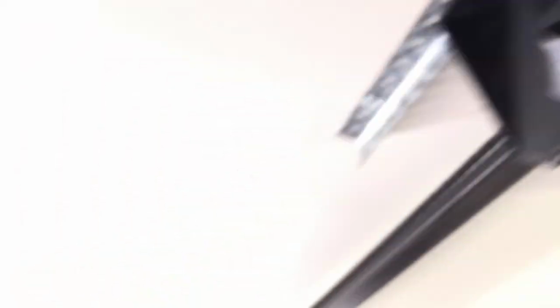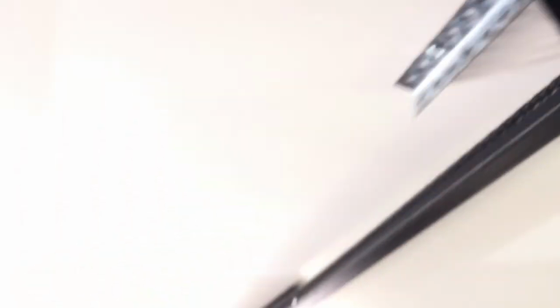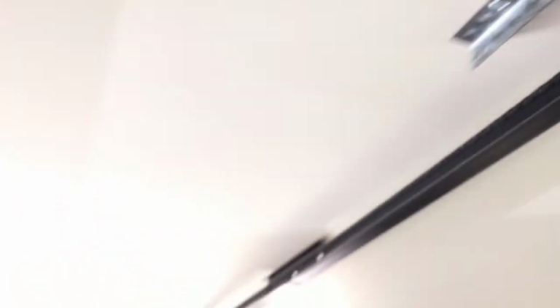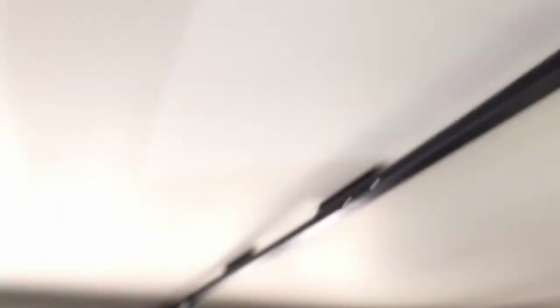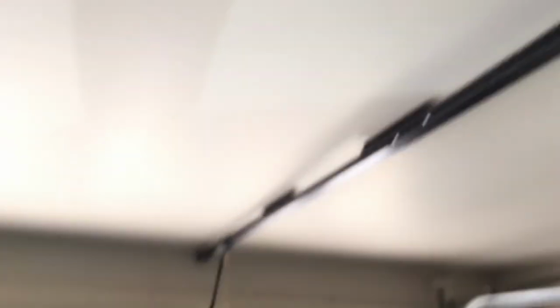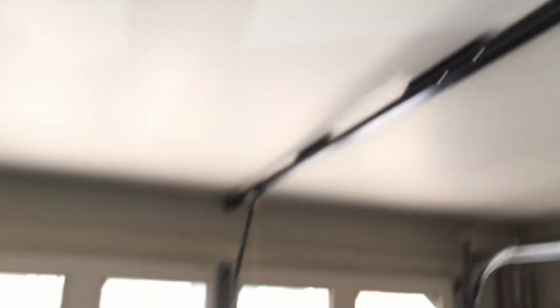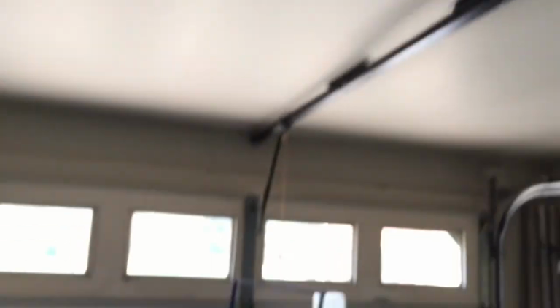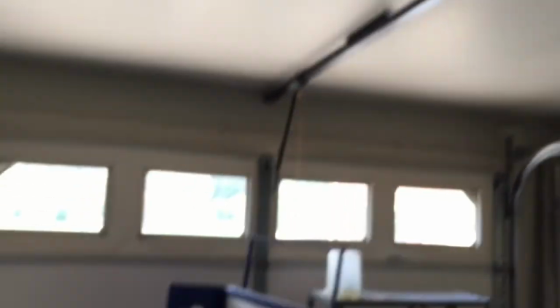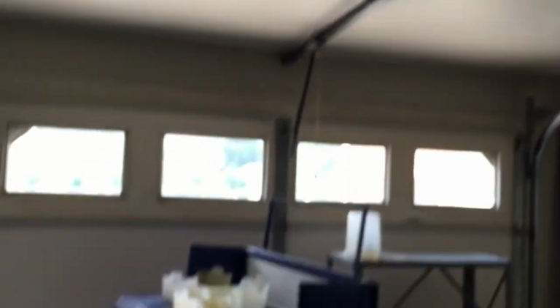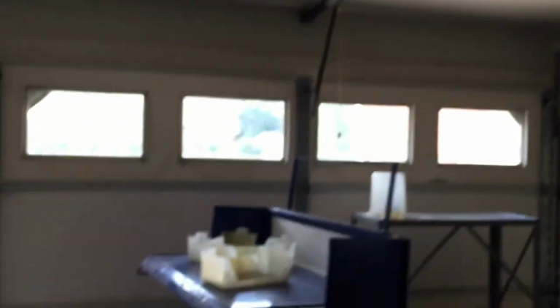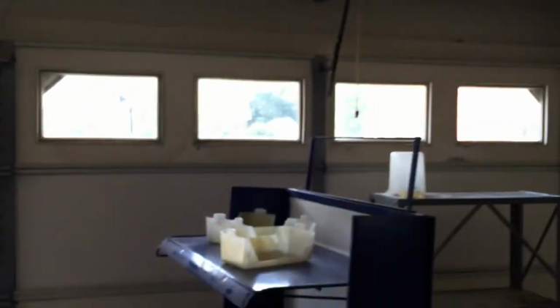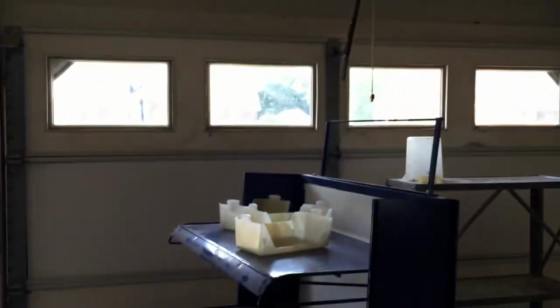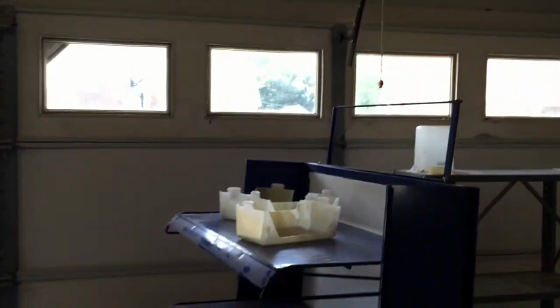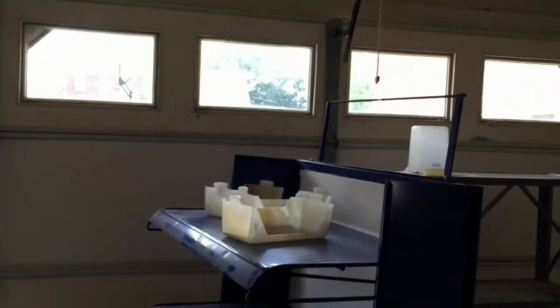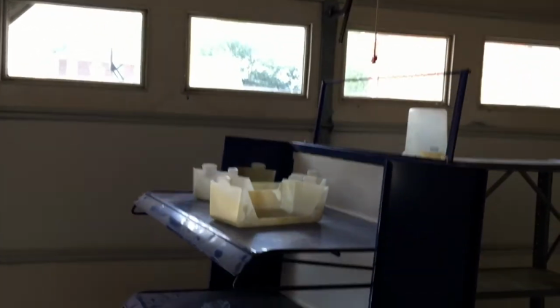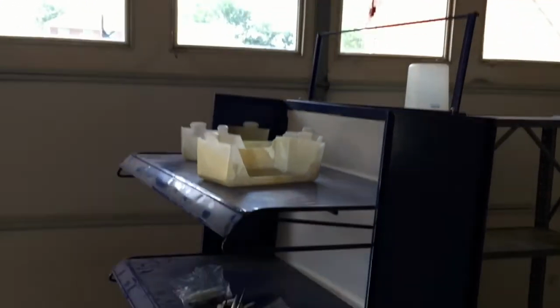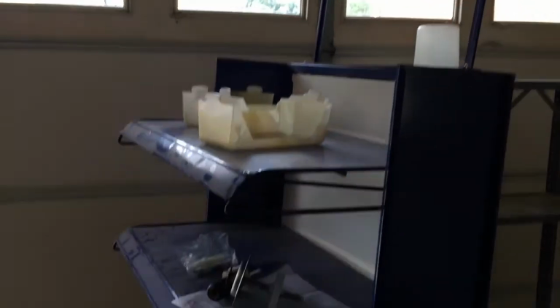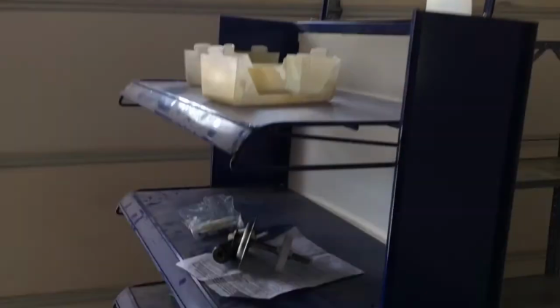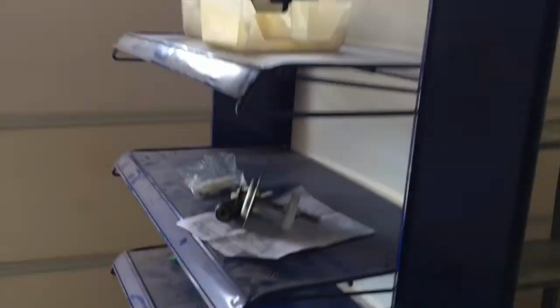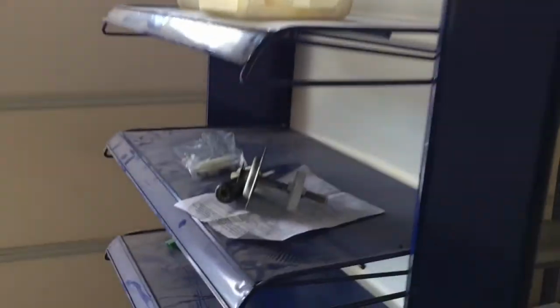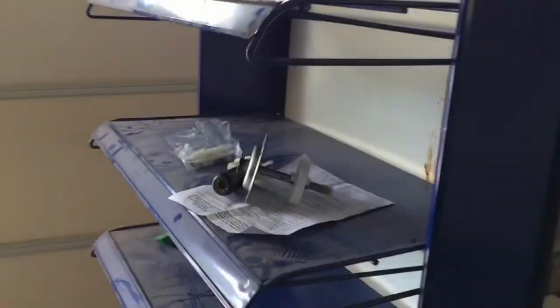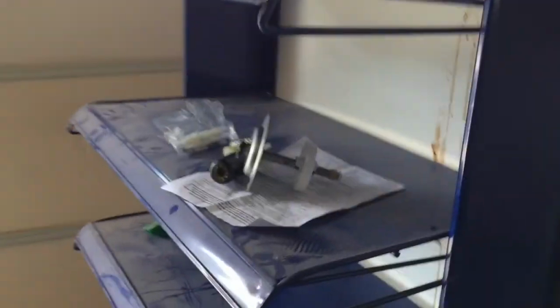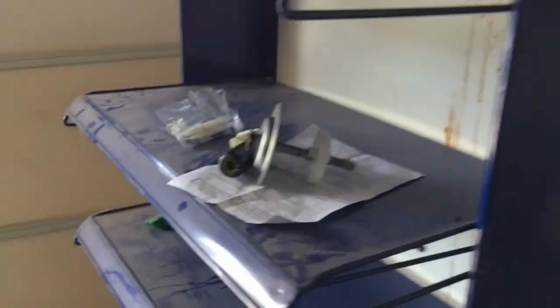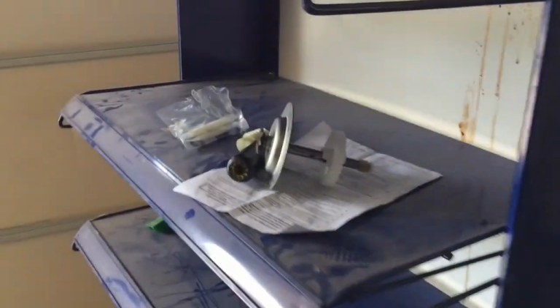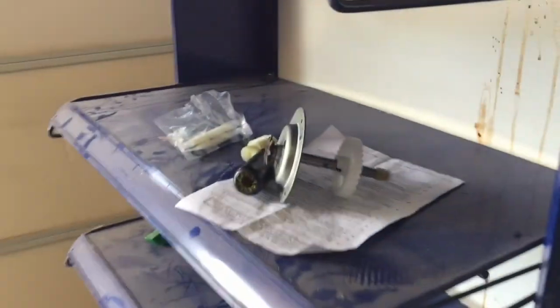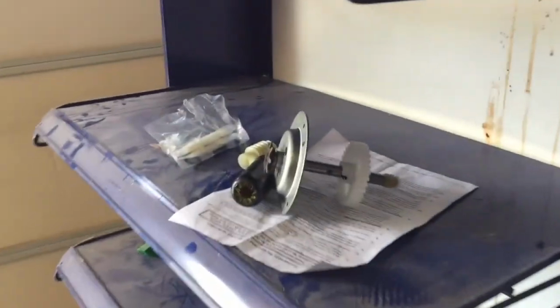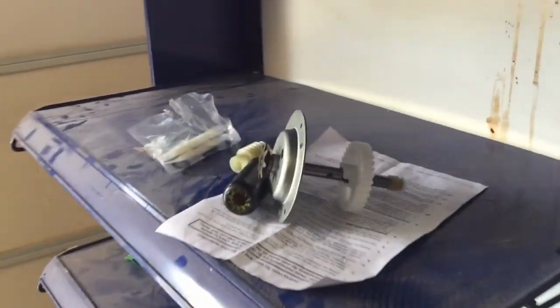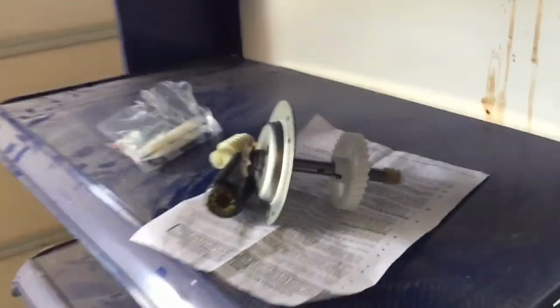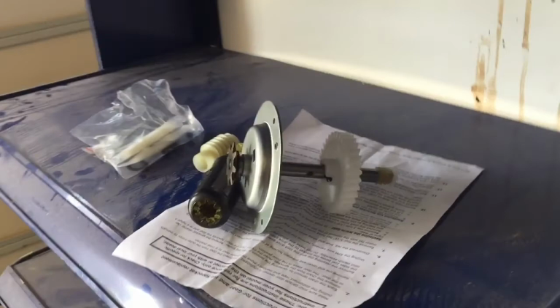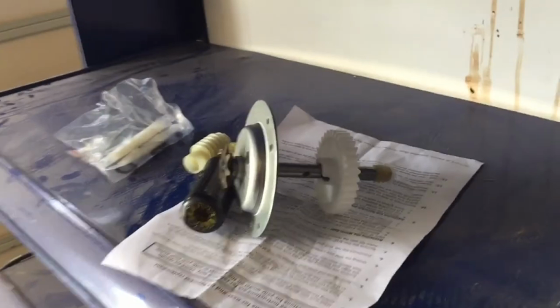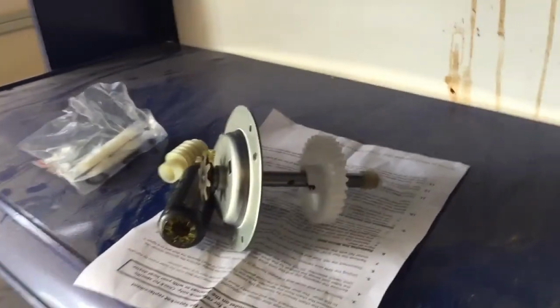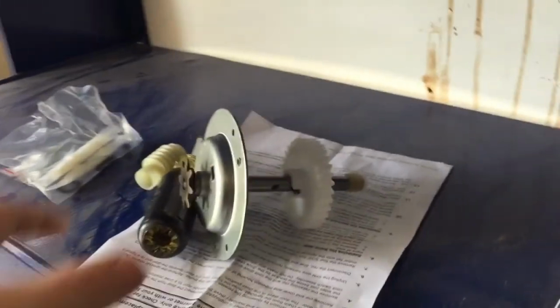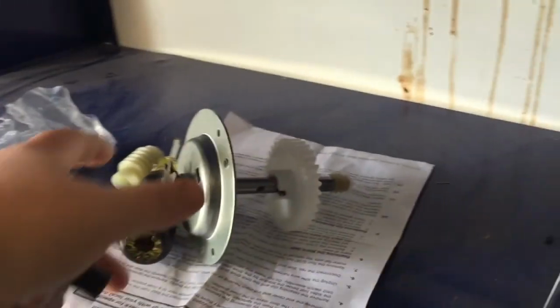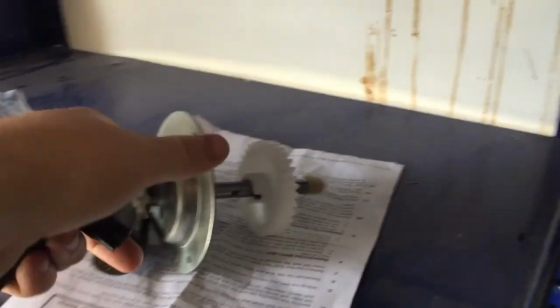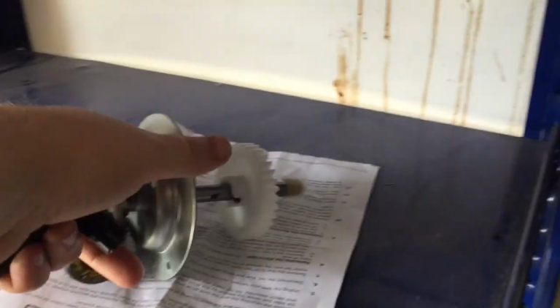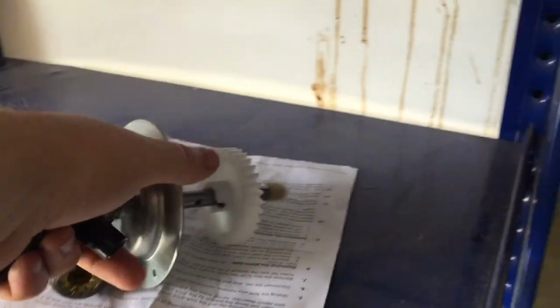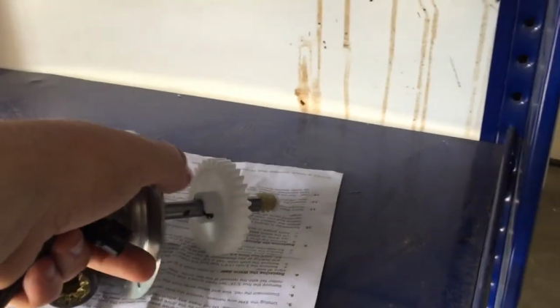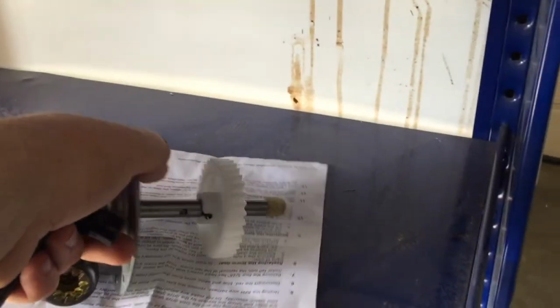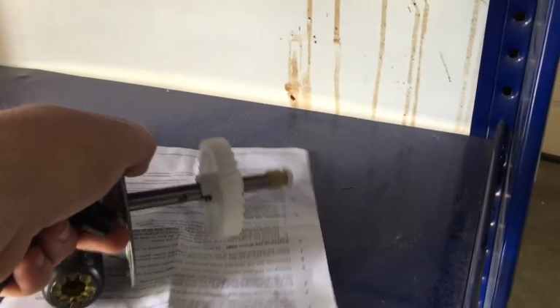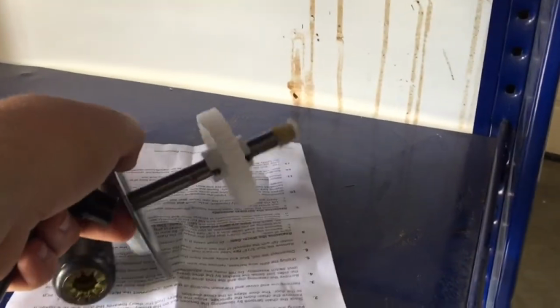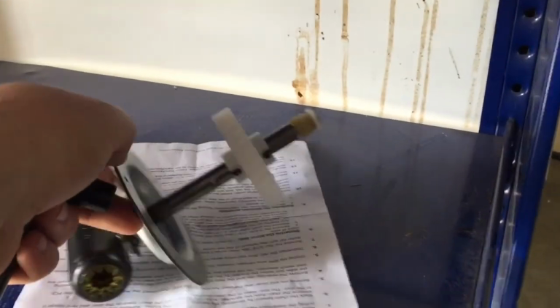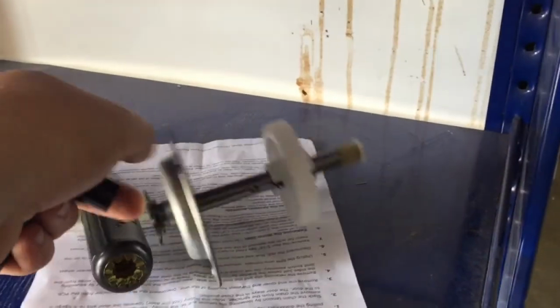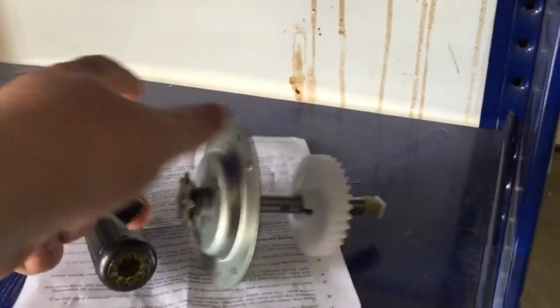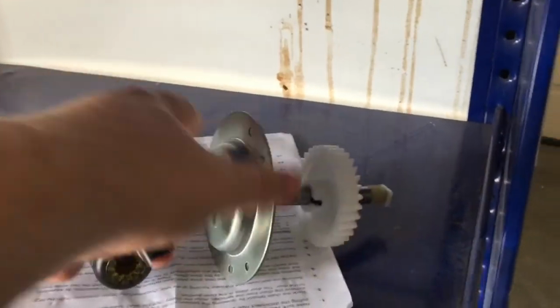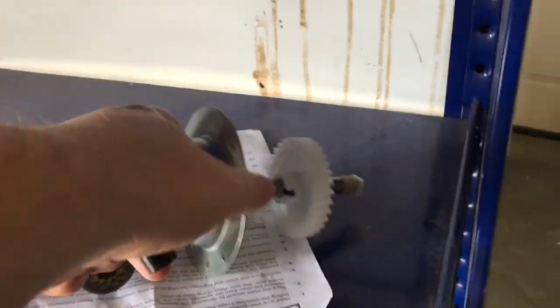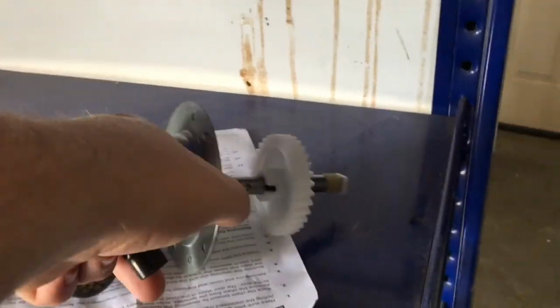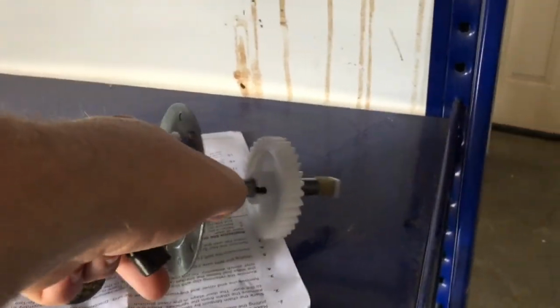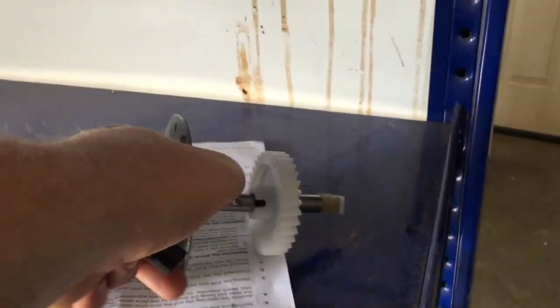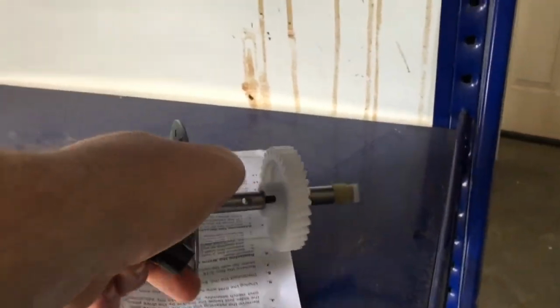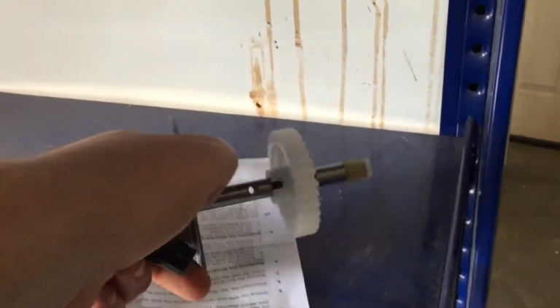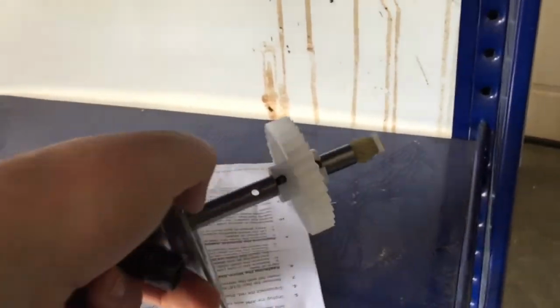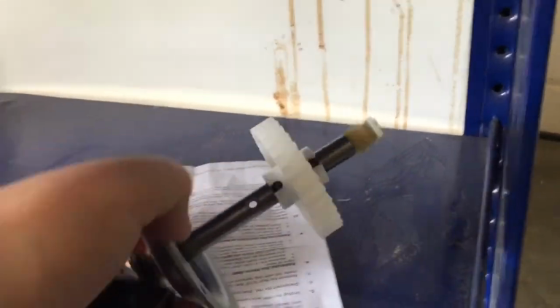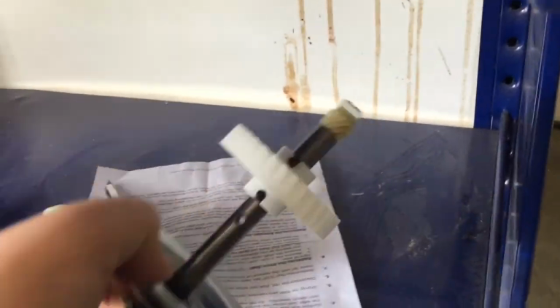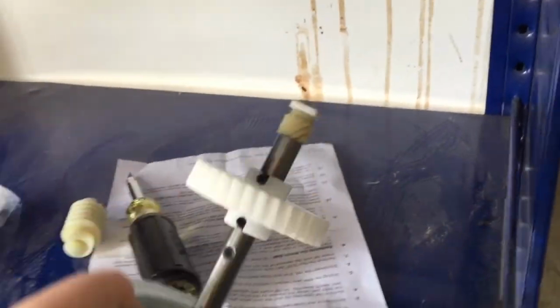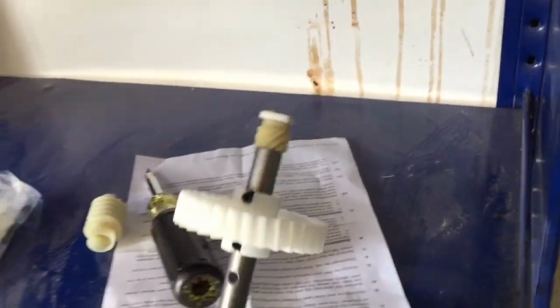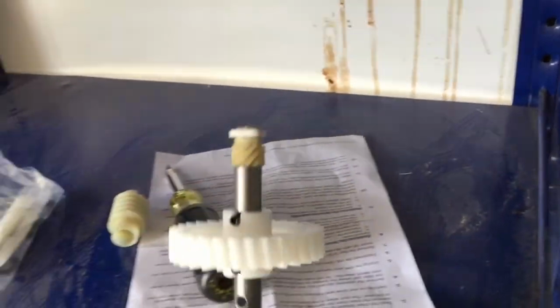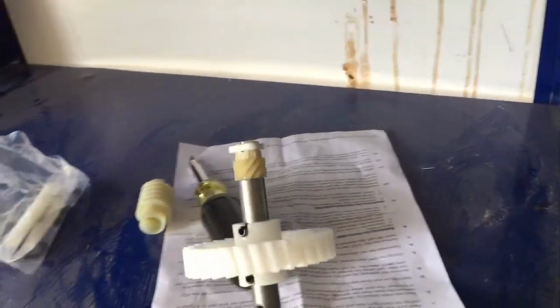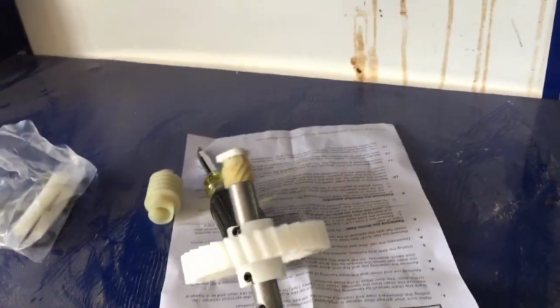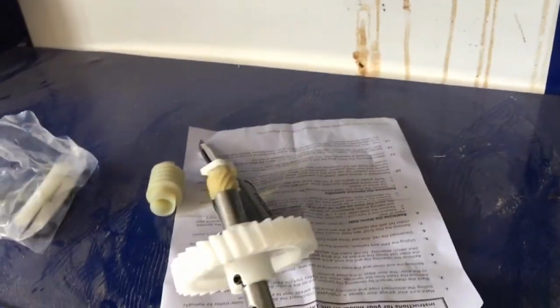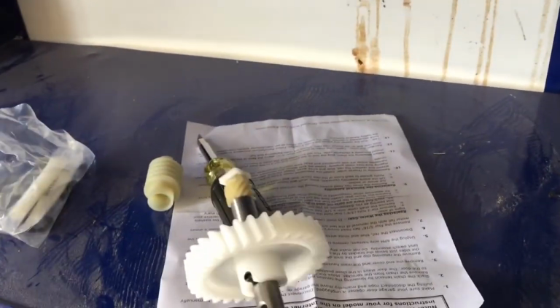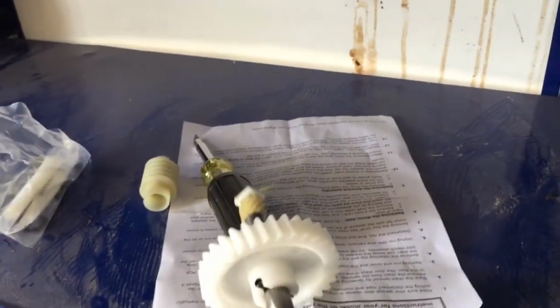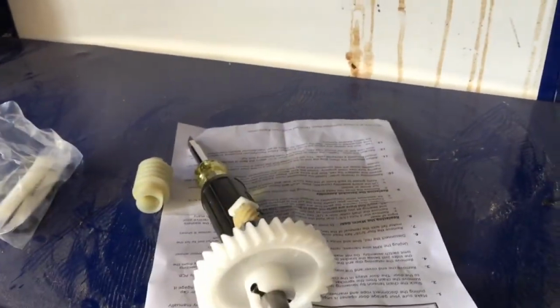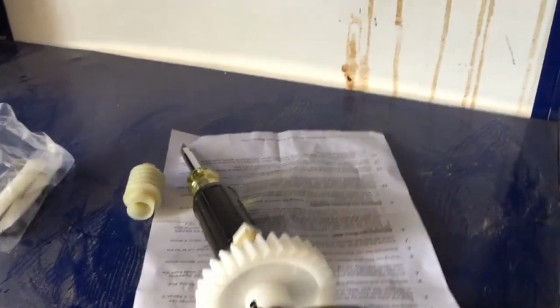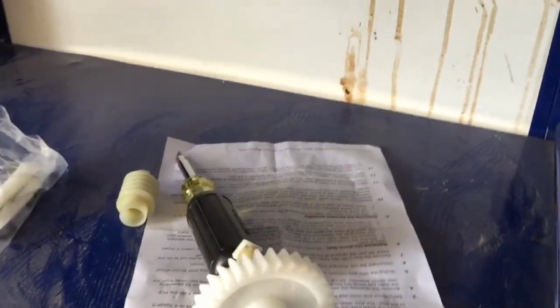So I found a kit and ordered it. The new teeth look a whole lot better.